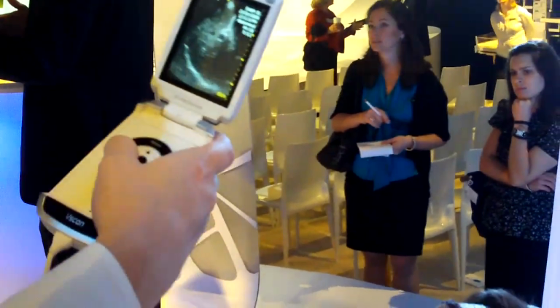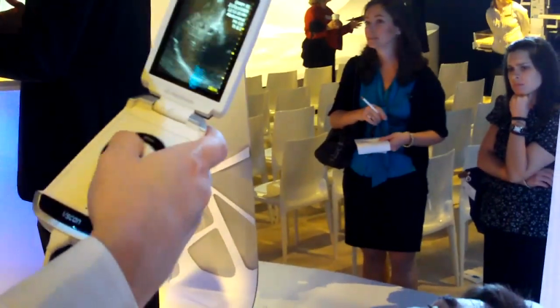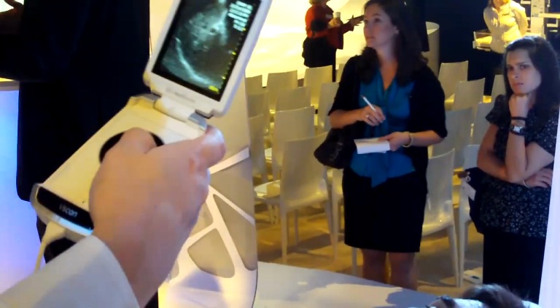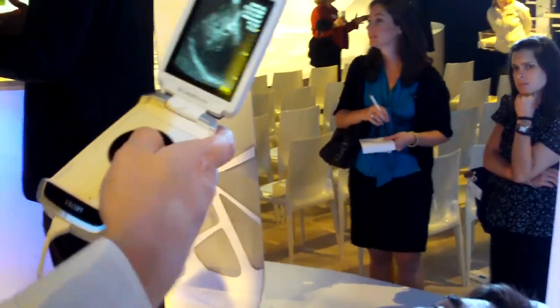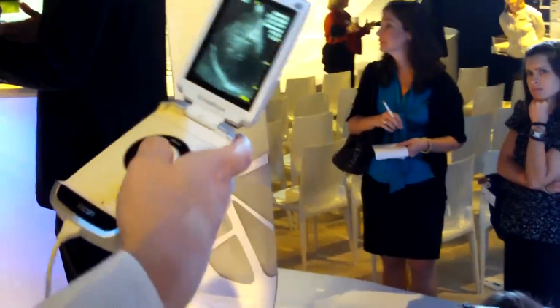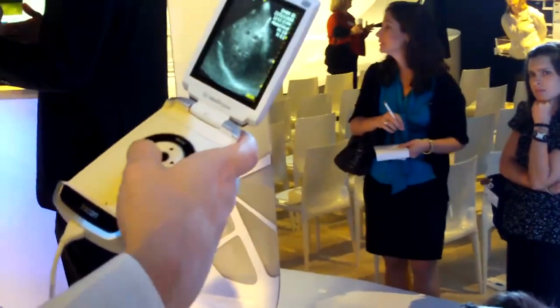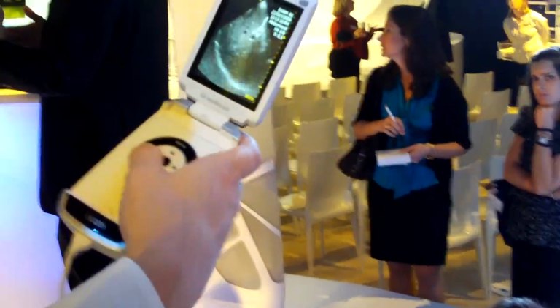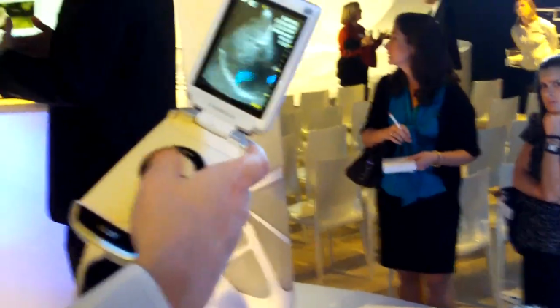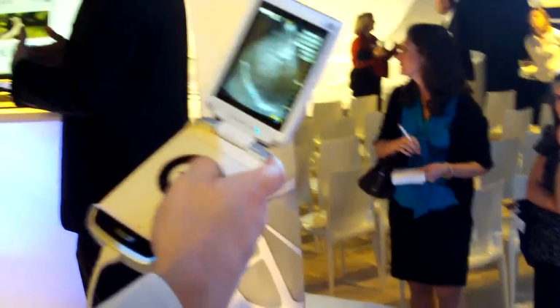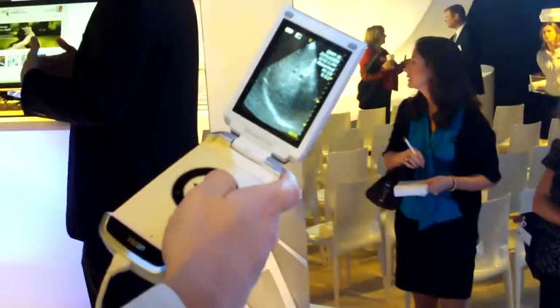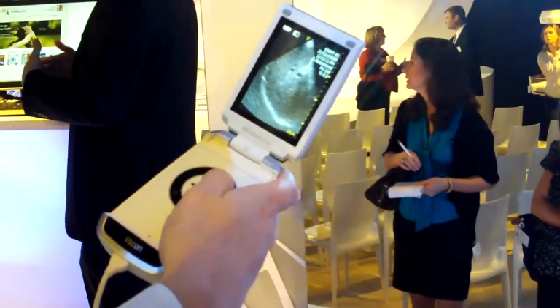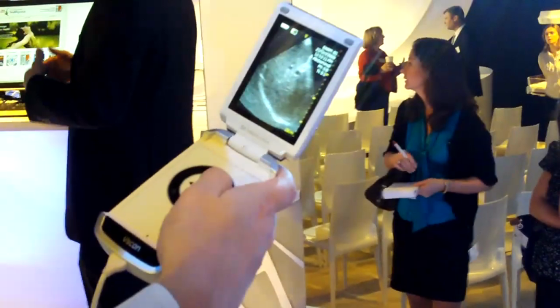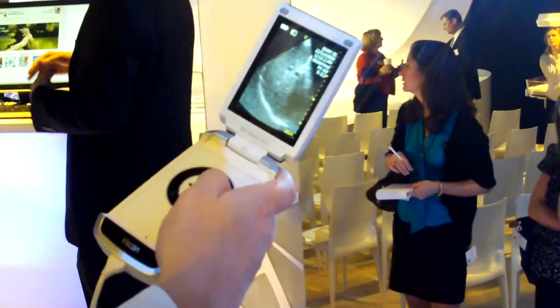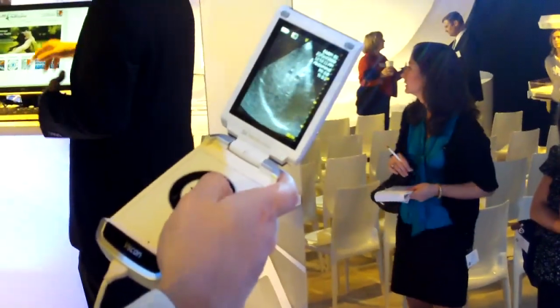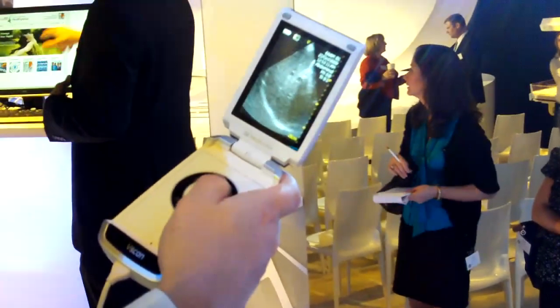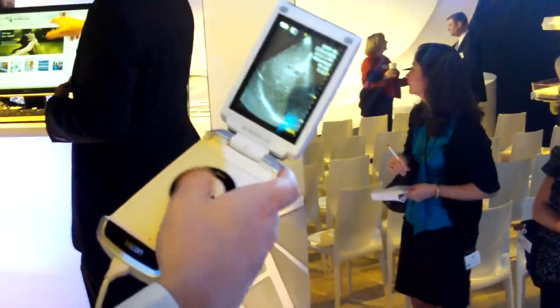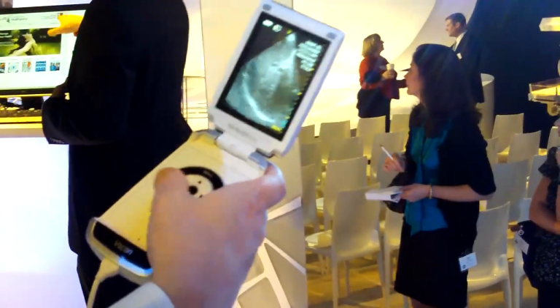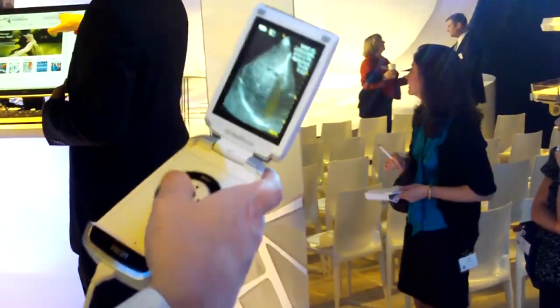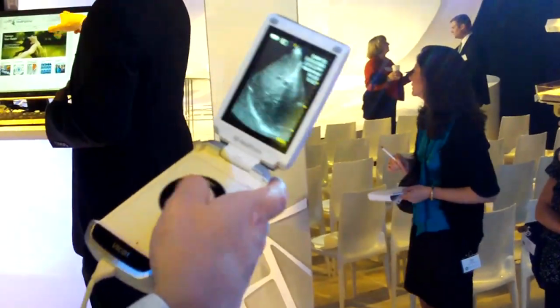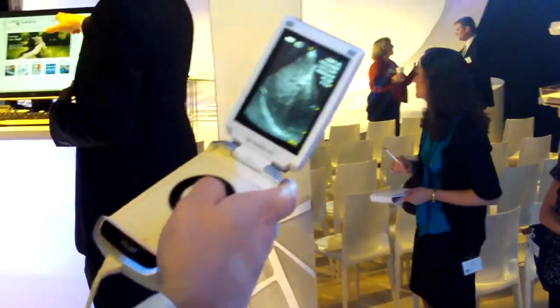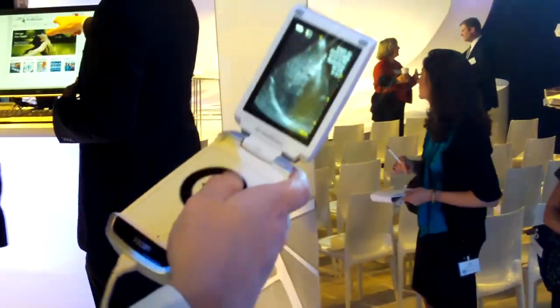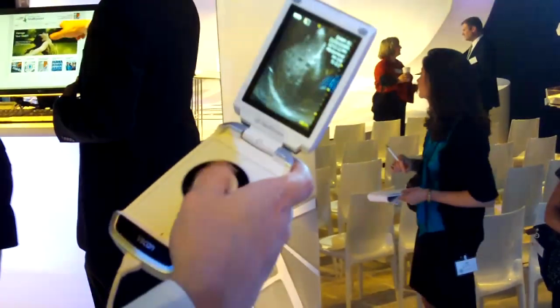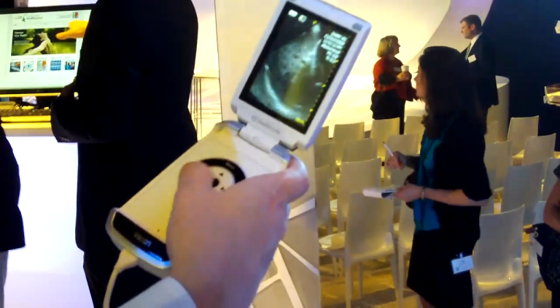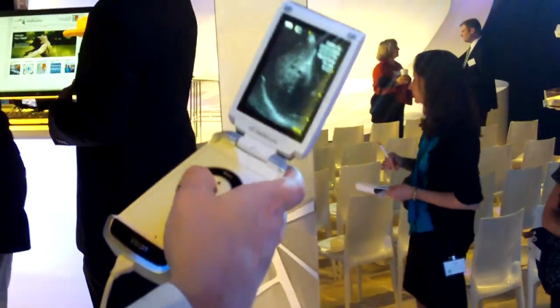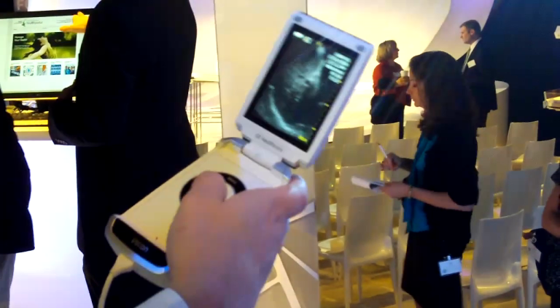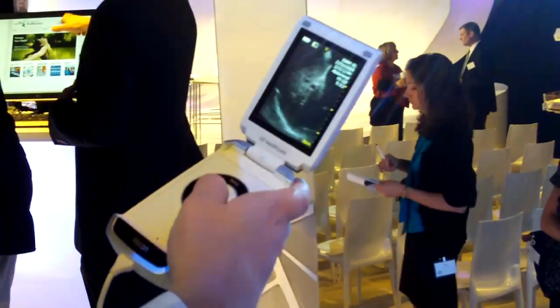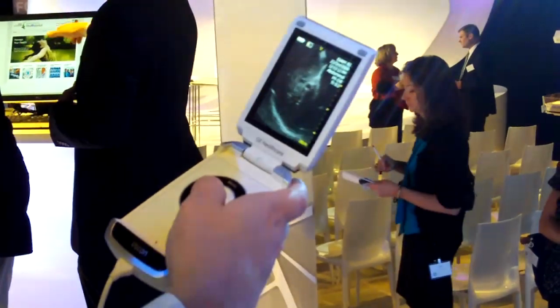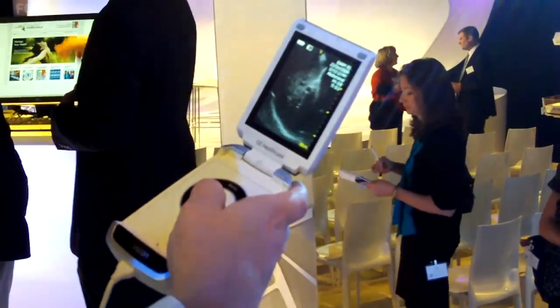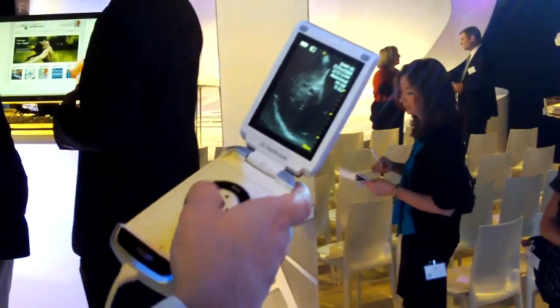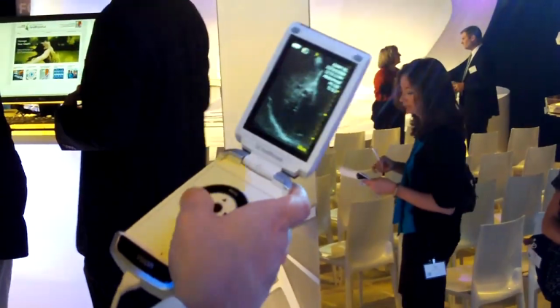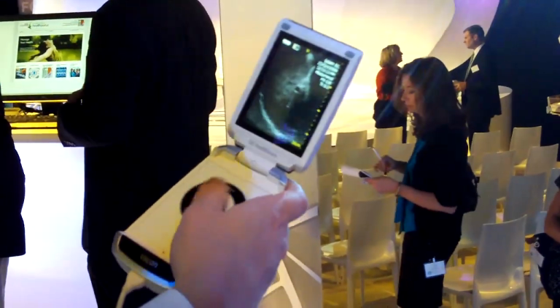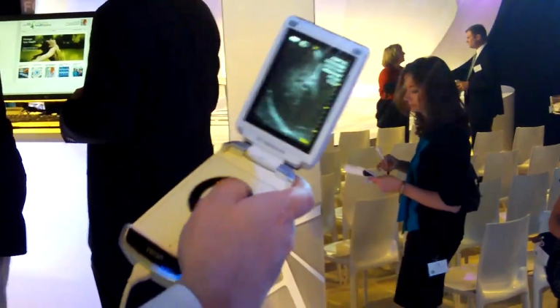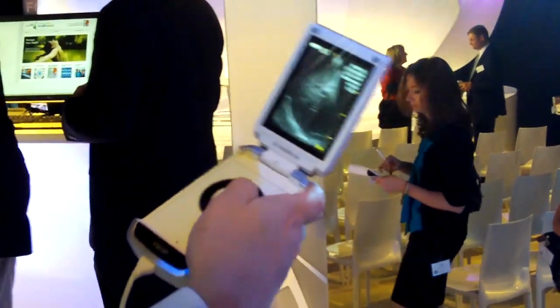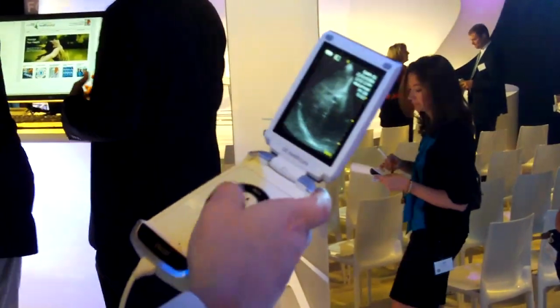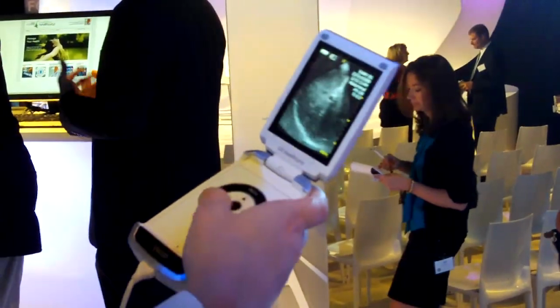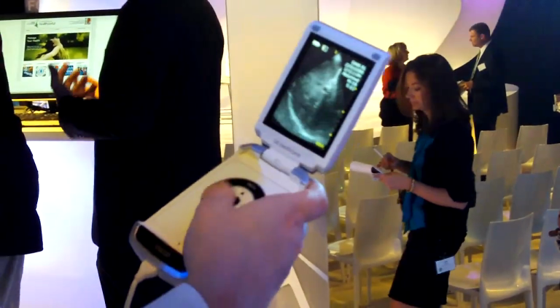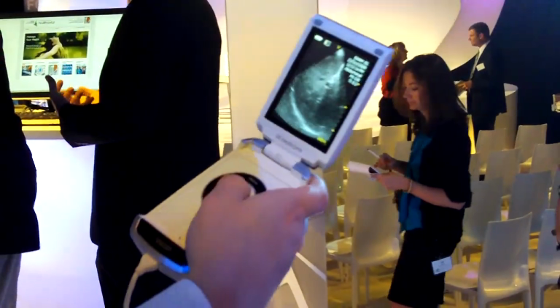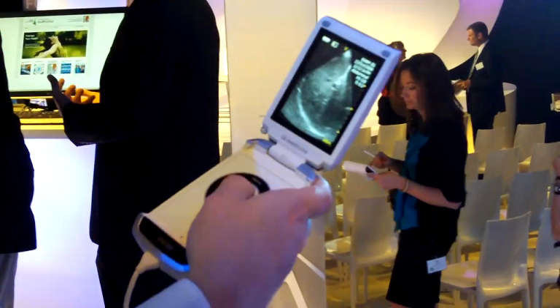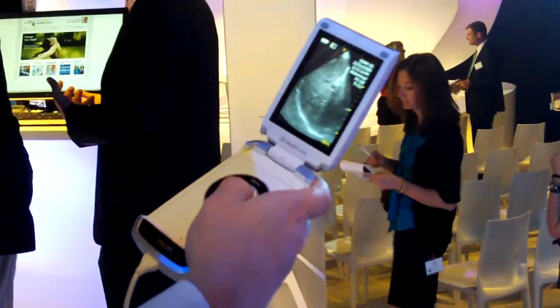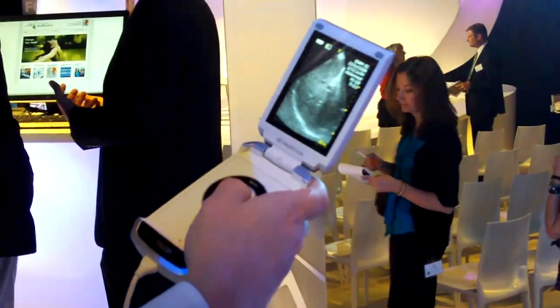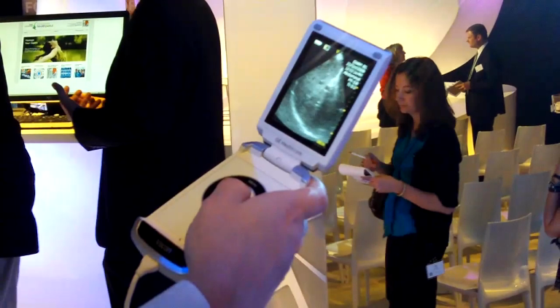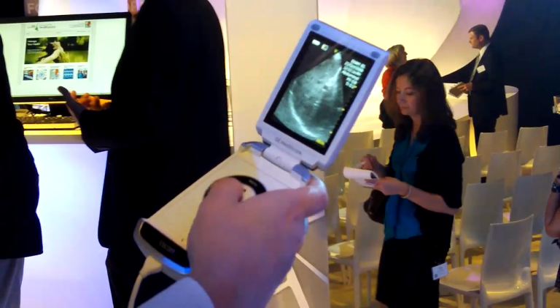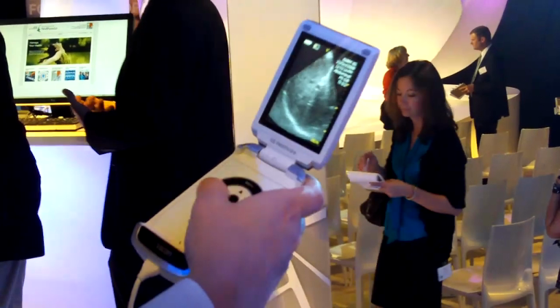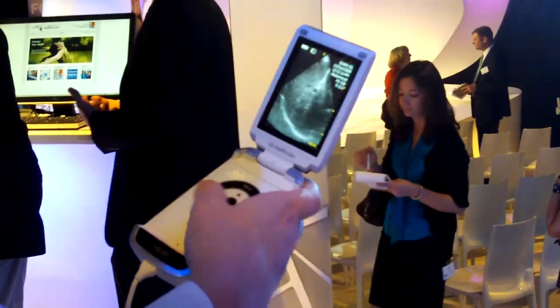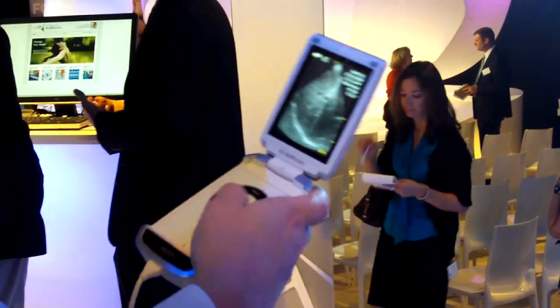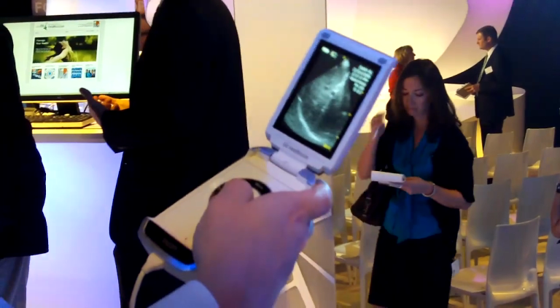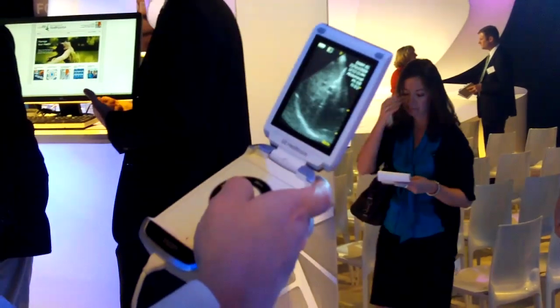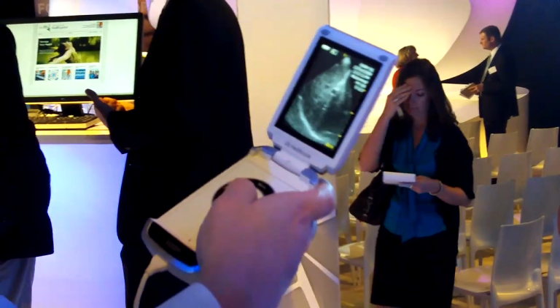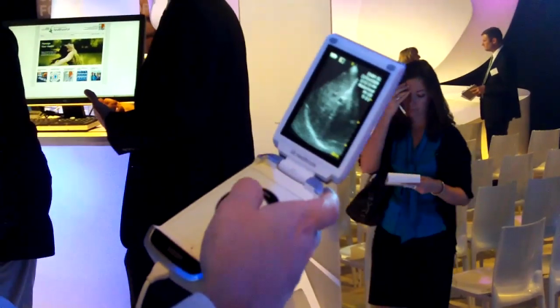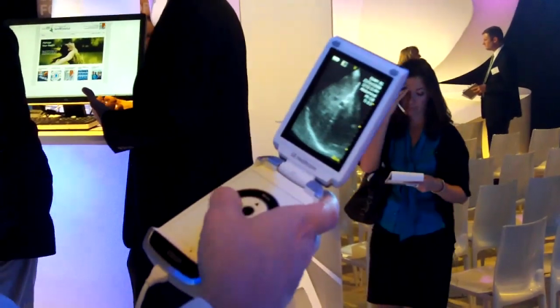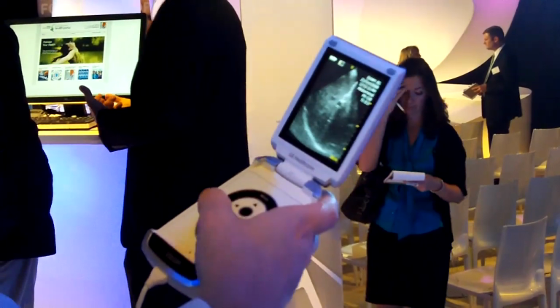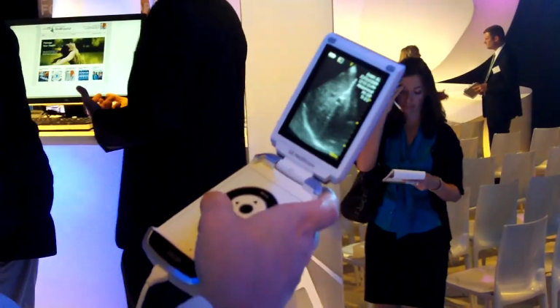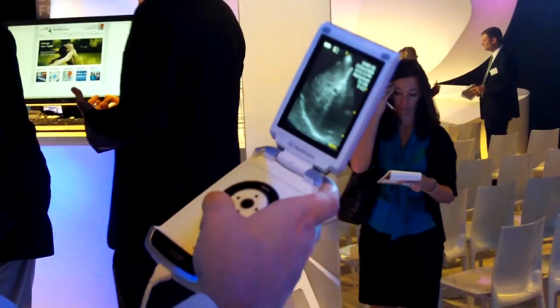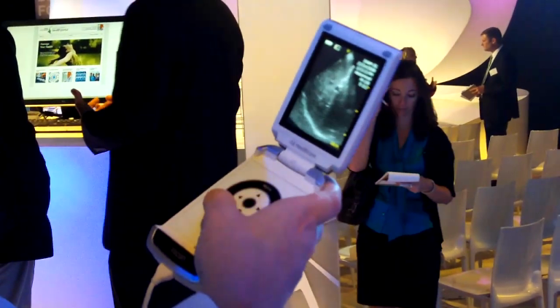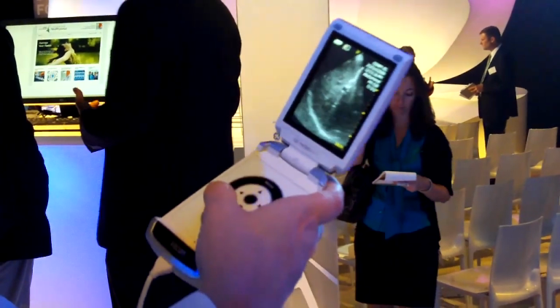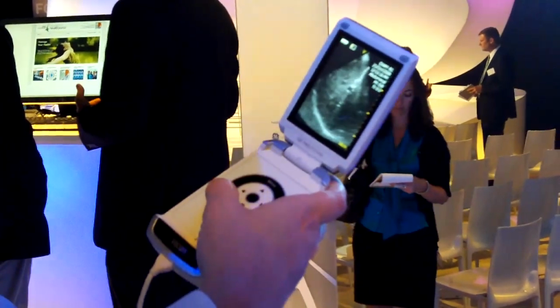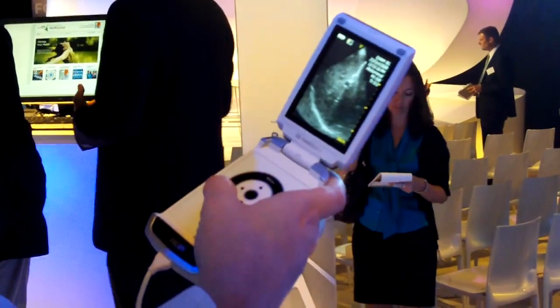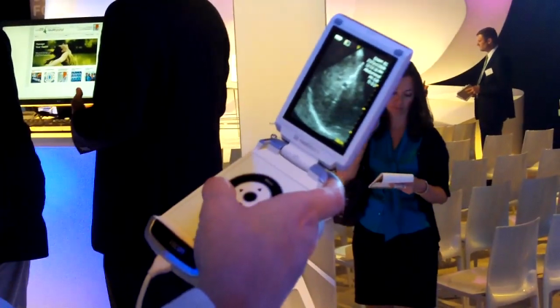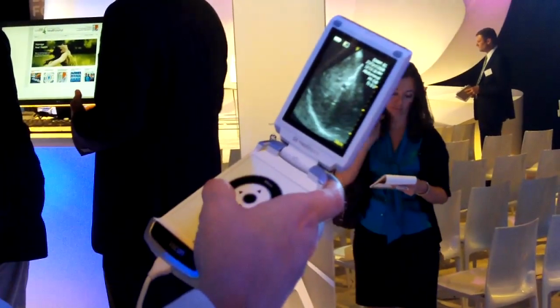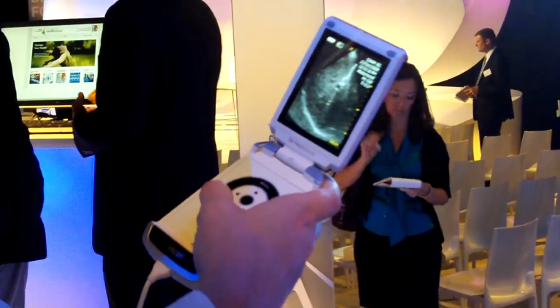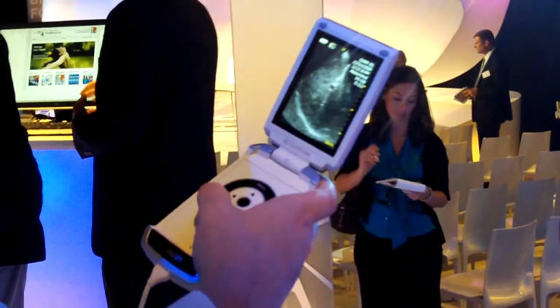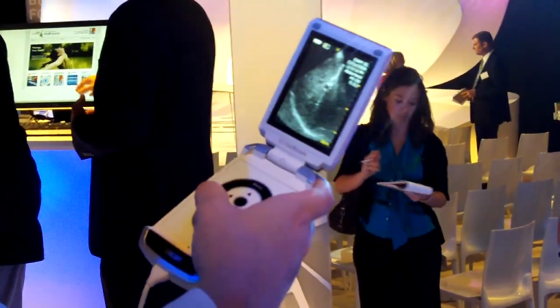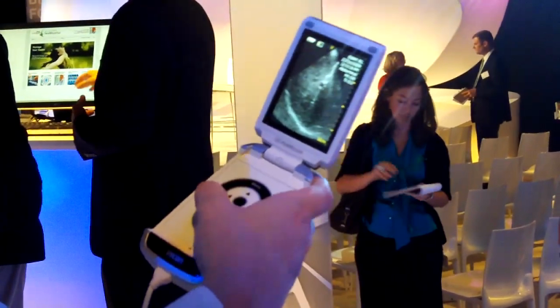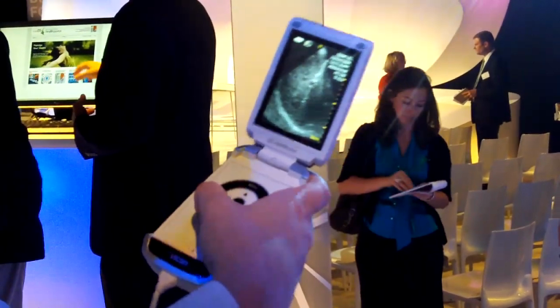It's thumb operated user interface. I can adjust the gain. We've got color doppler.